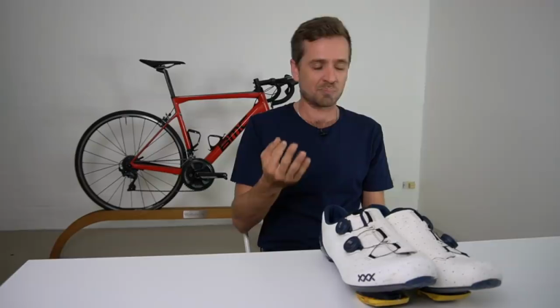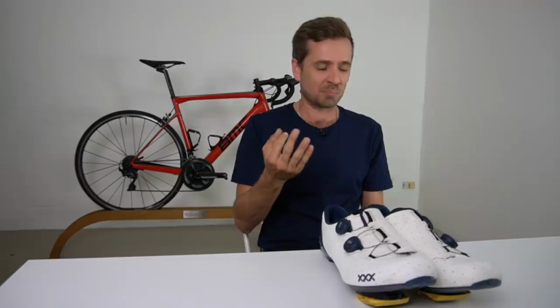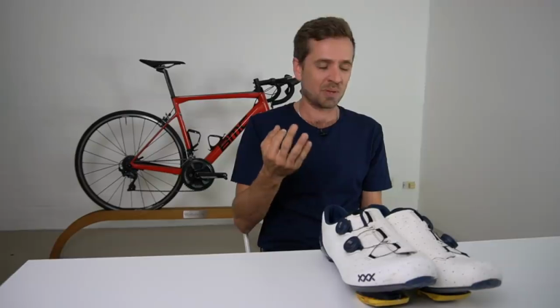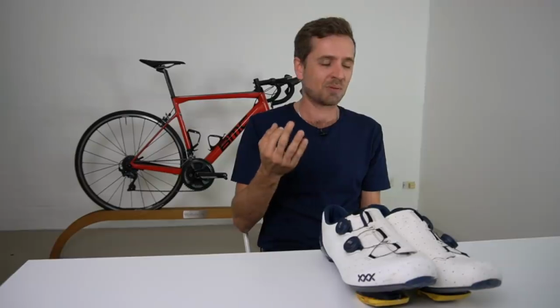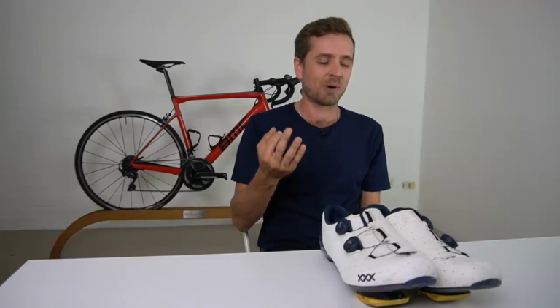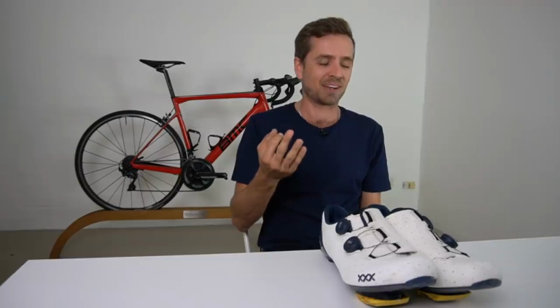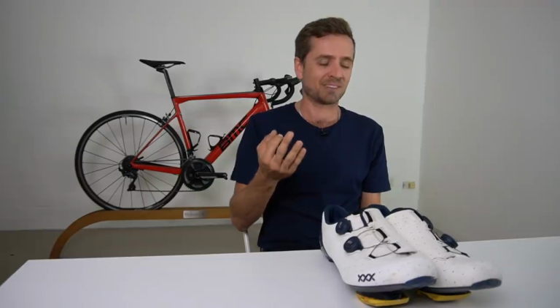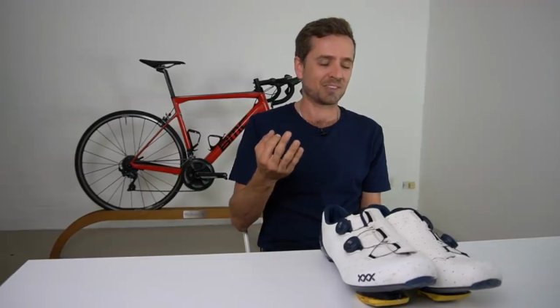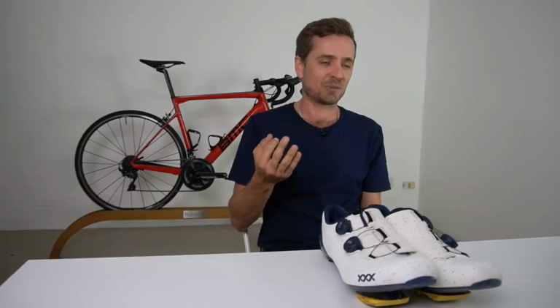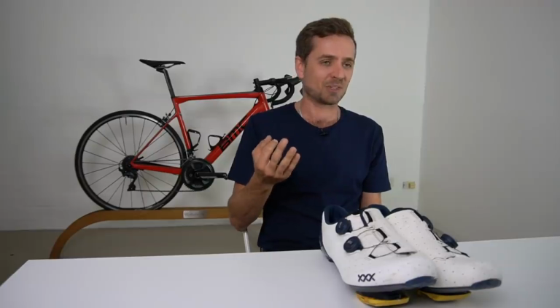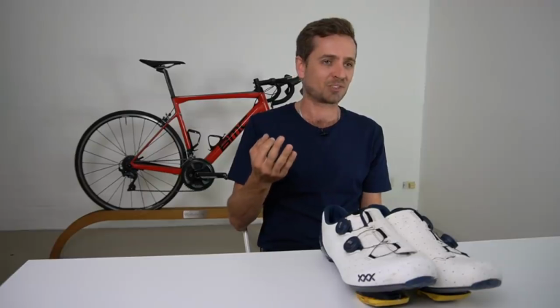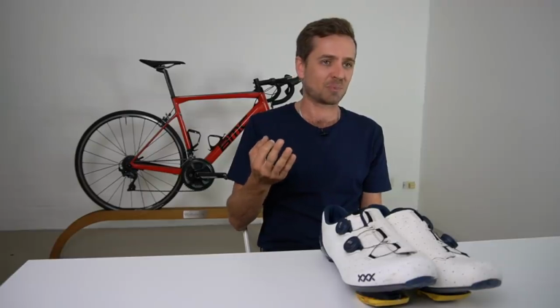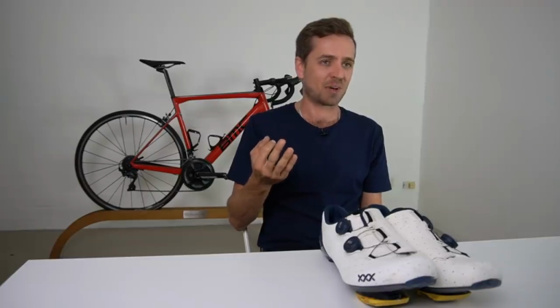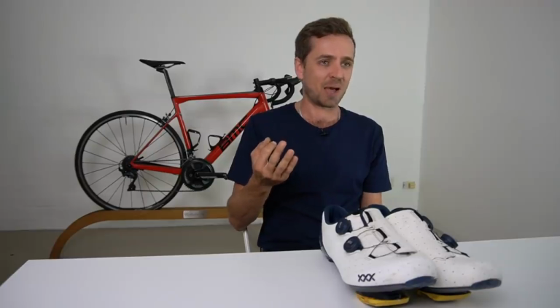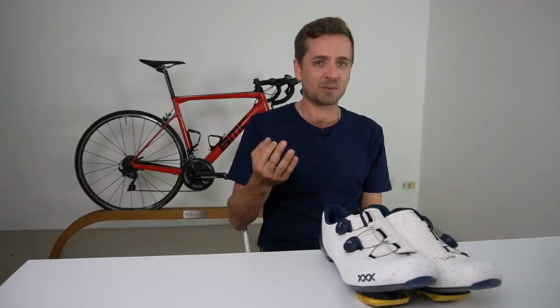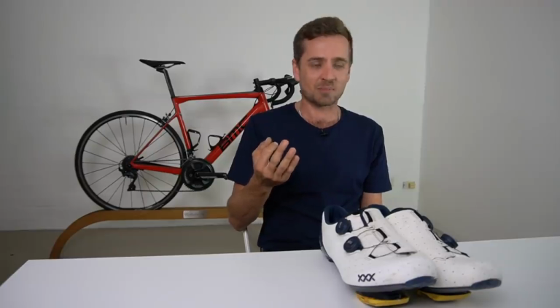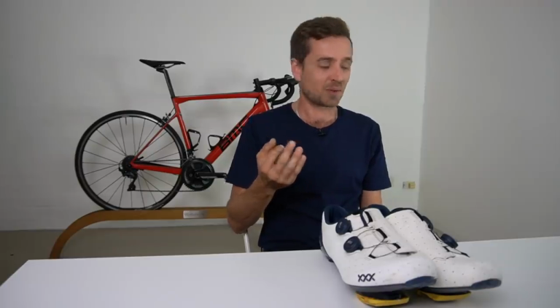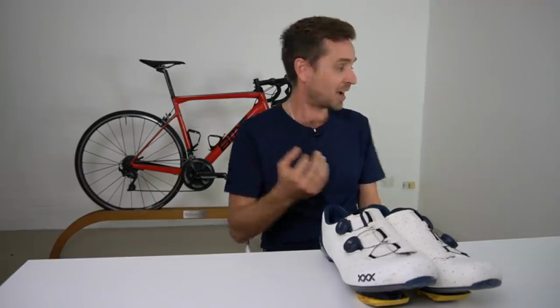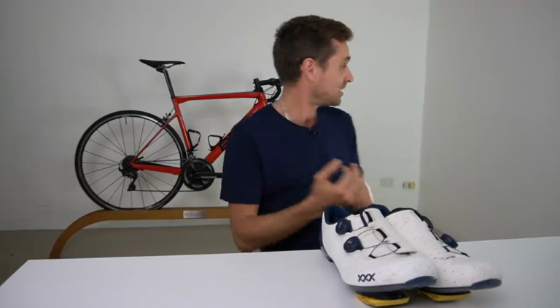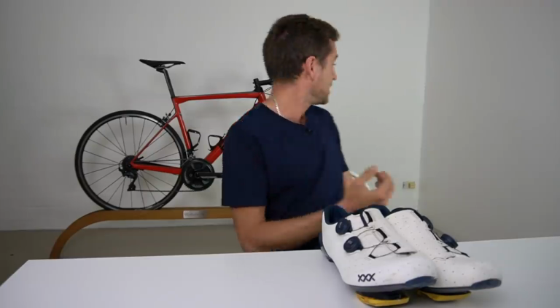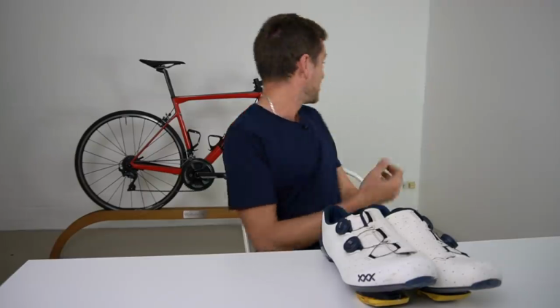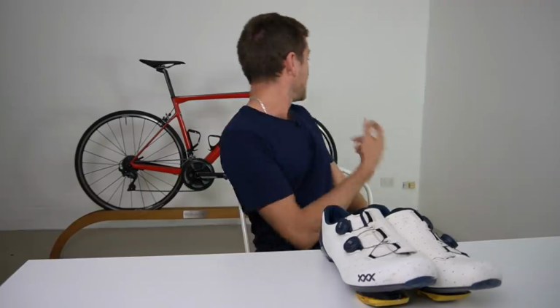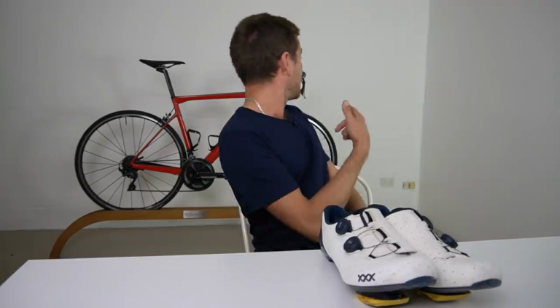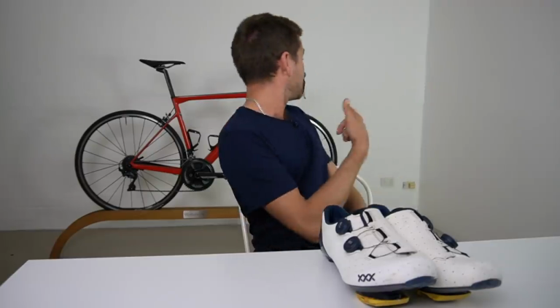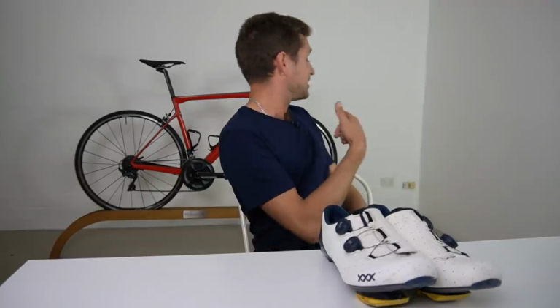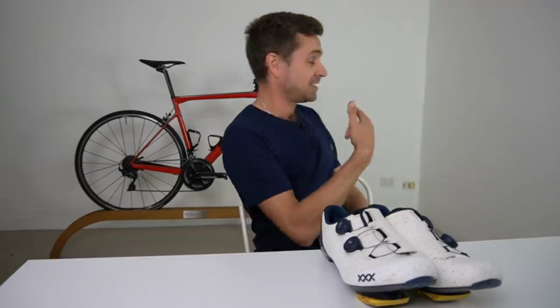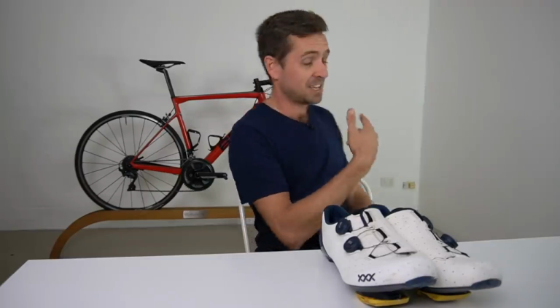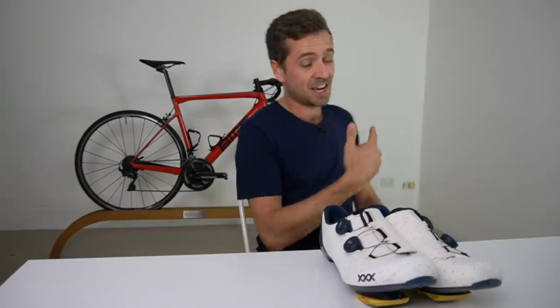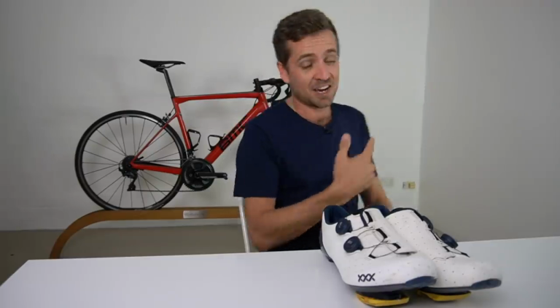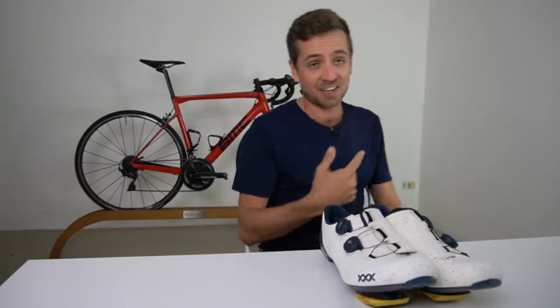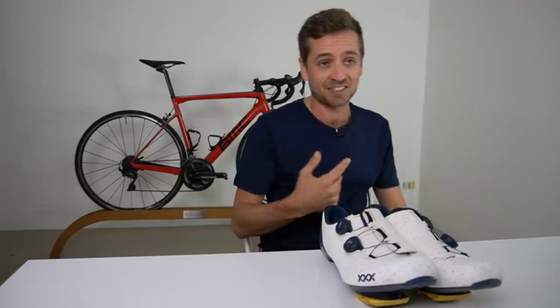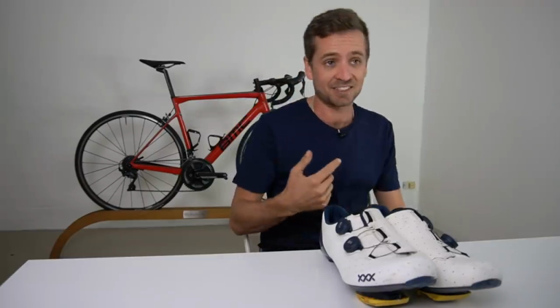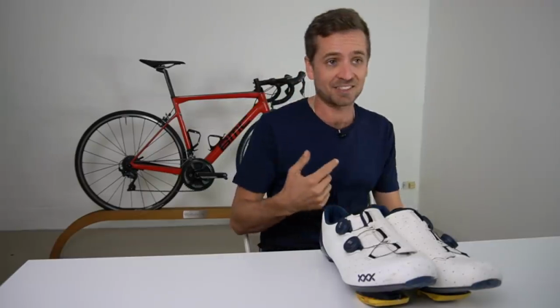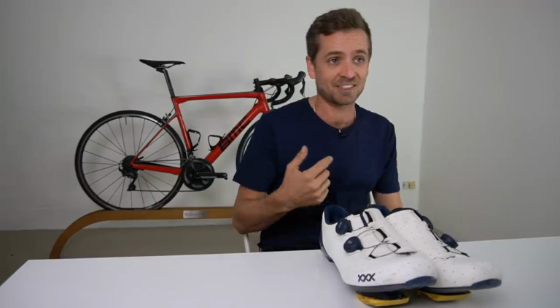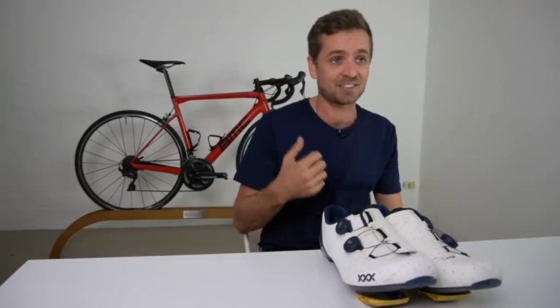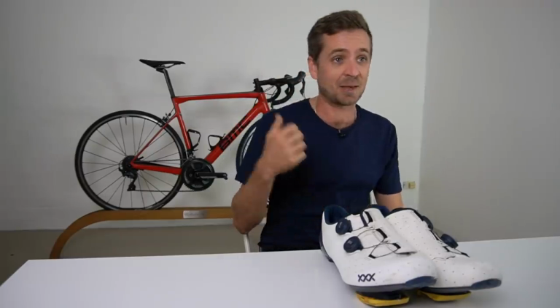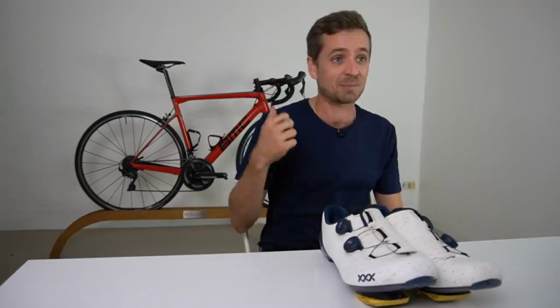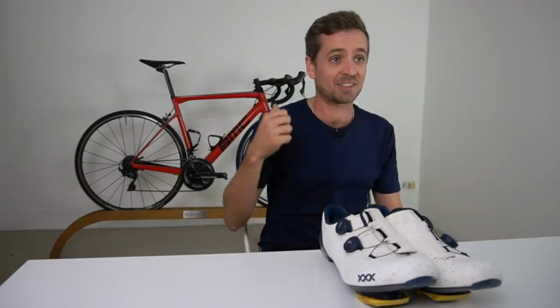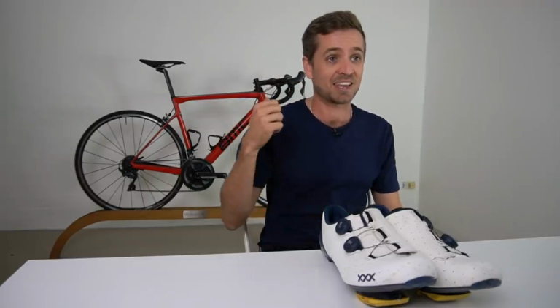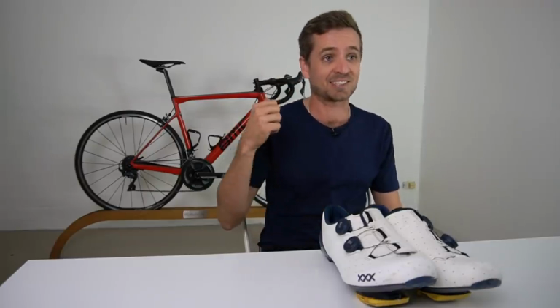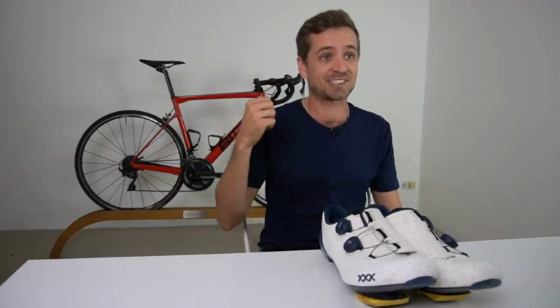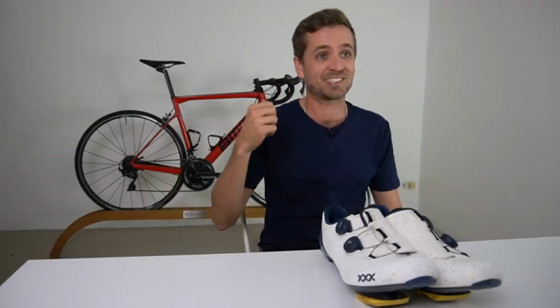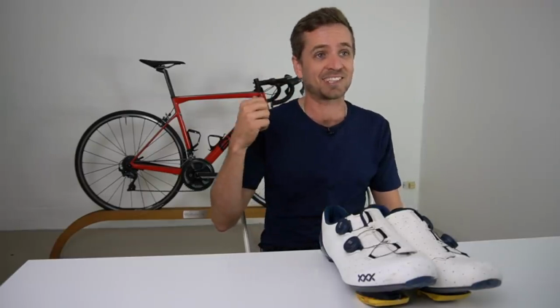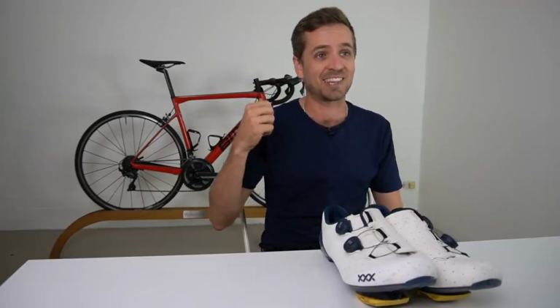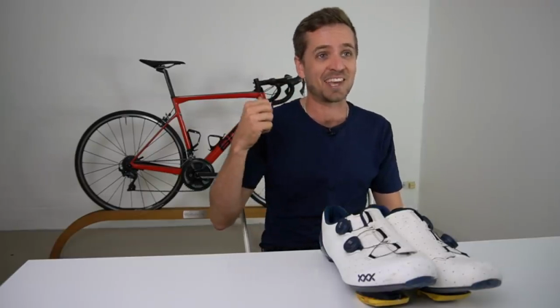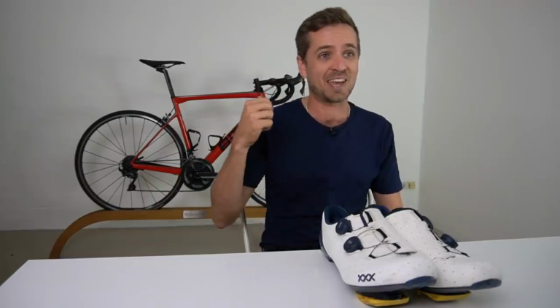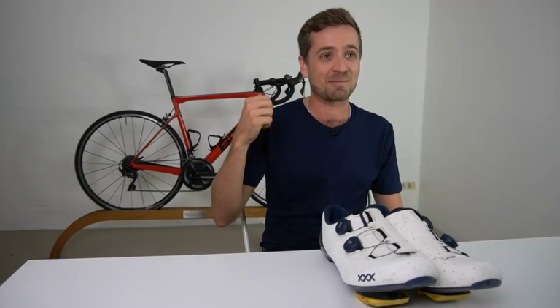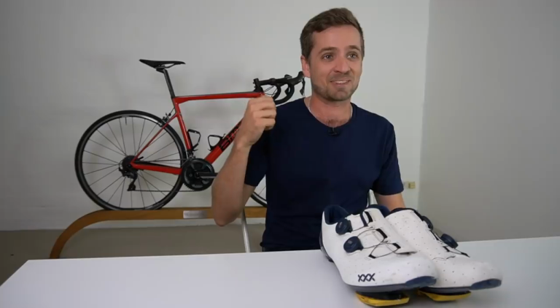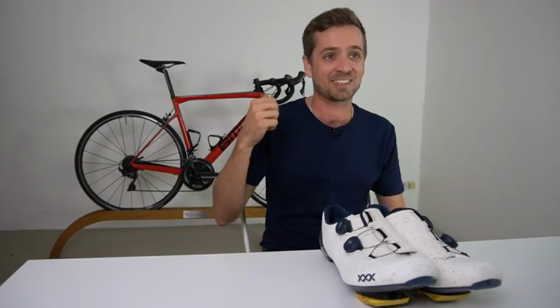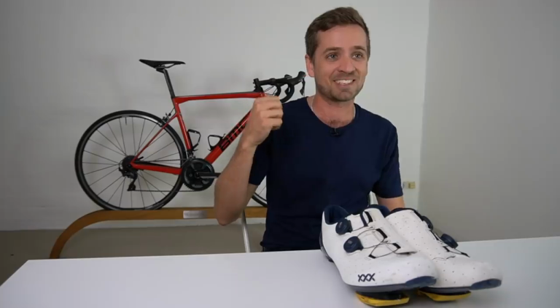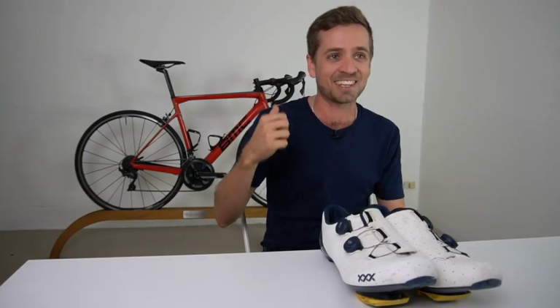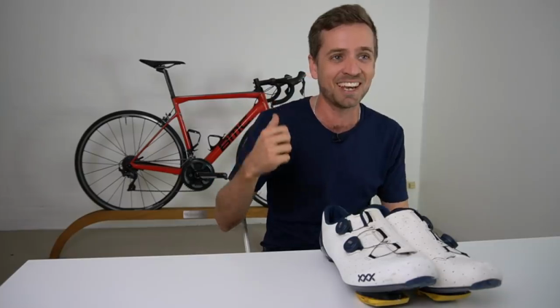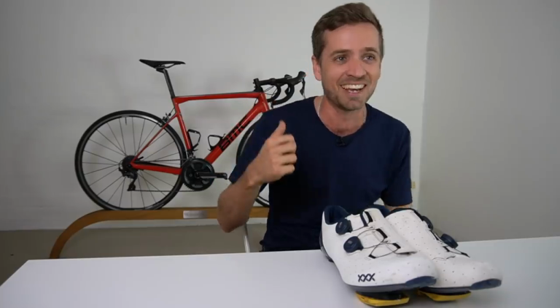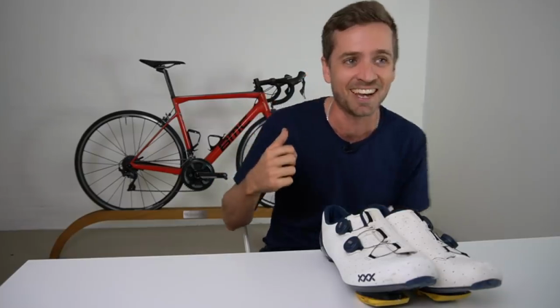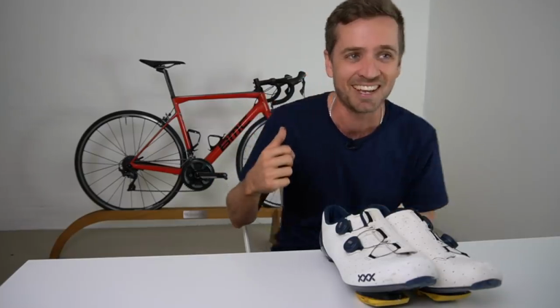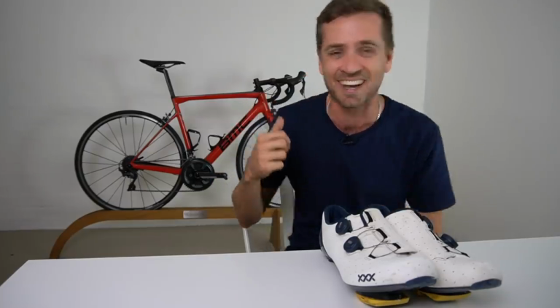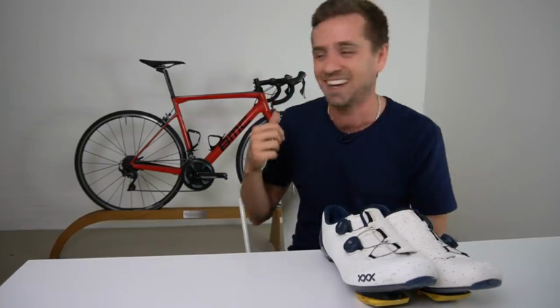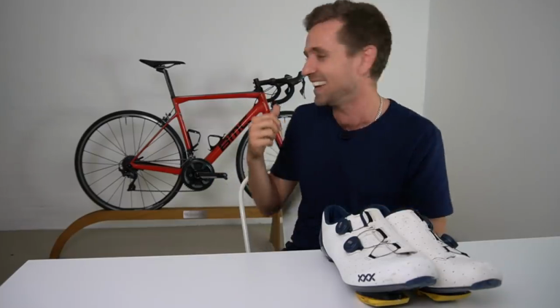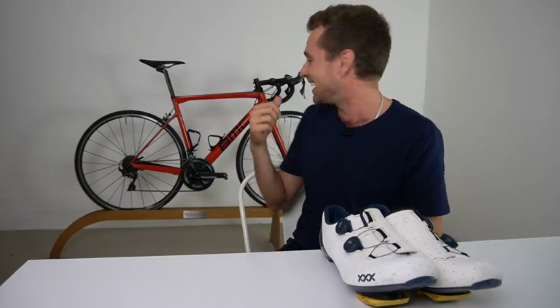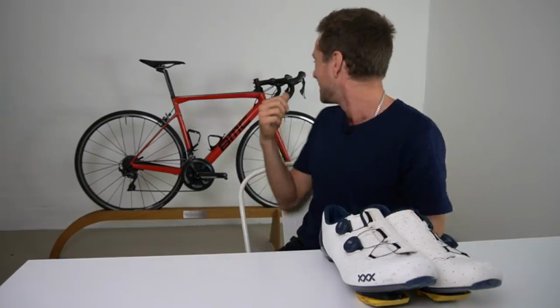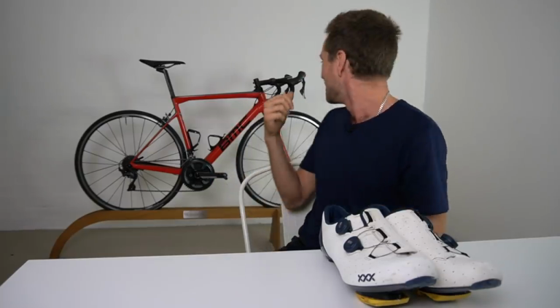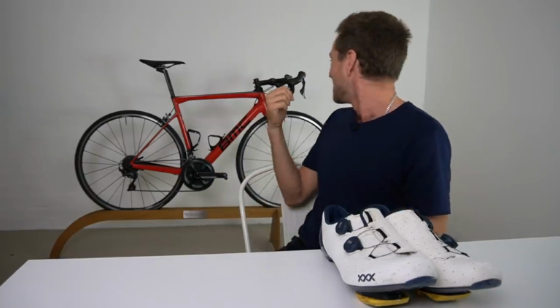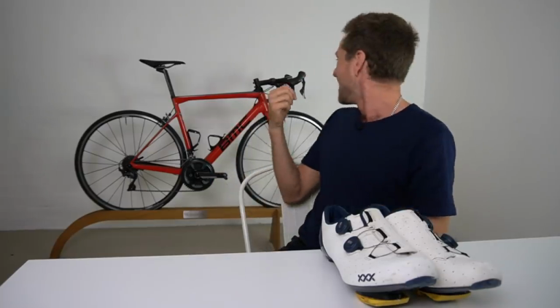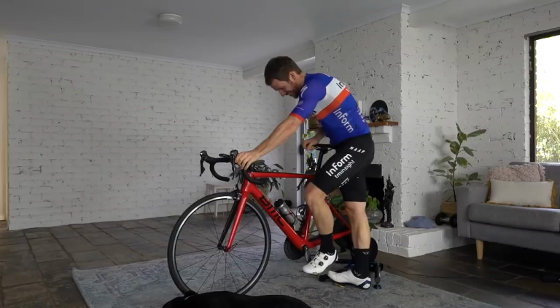The big one that you'll be super happy about is the stem is now slammed. I'm not sure if I'm happy about this.